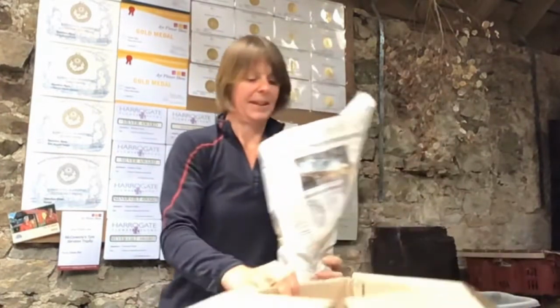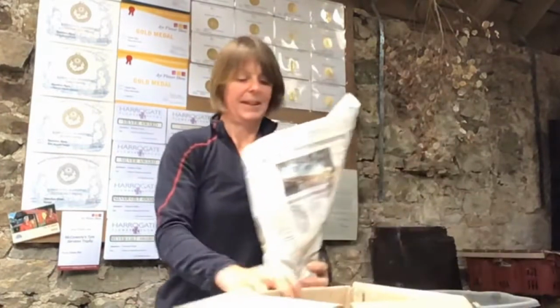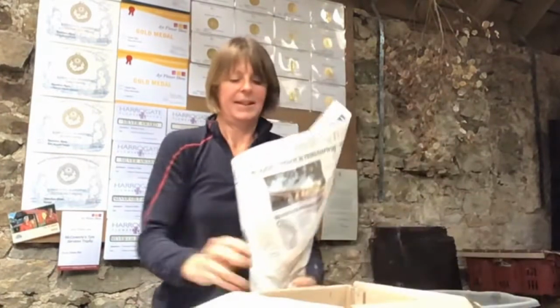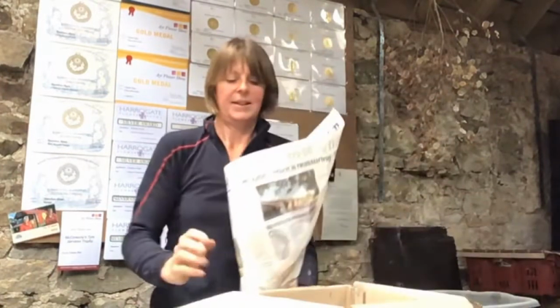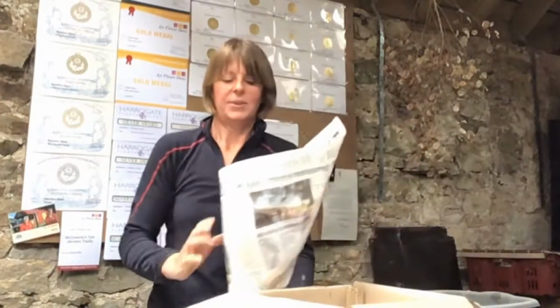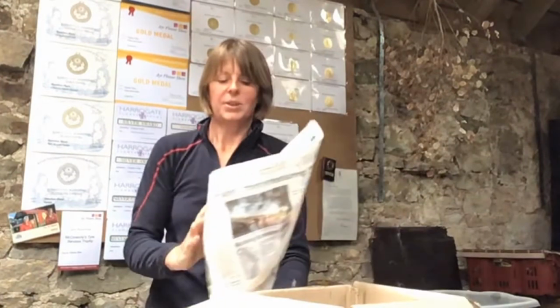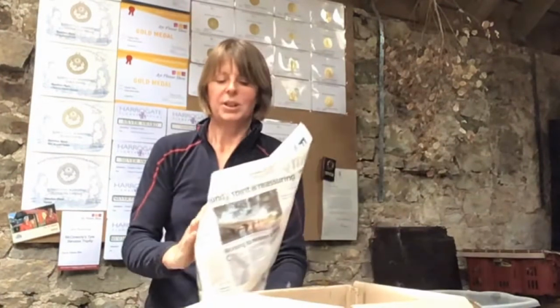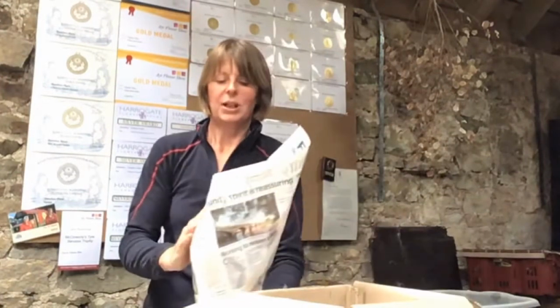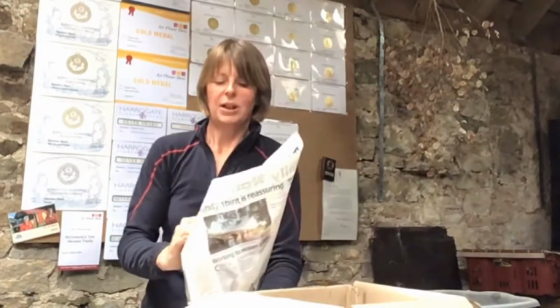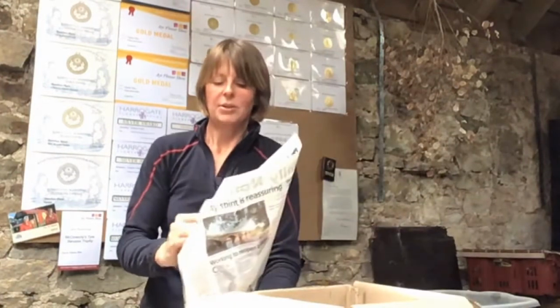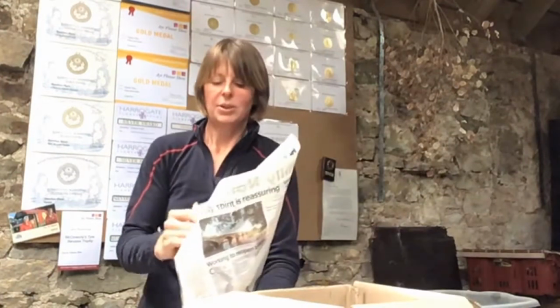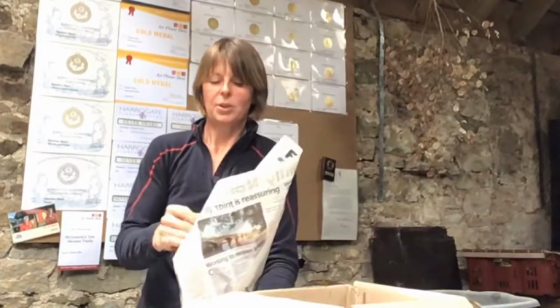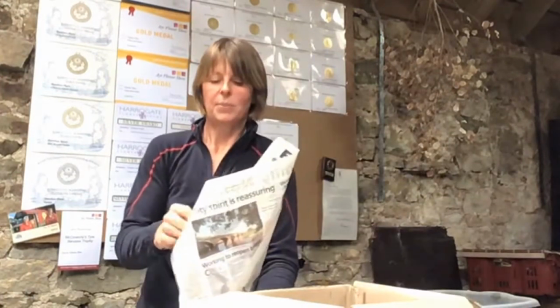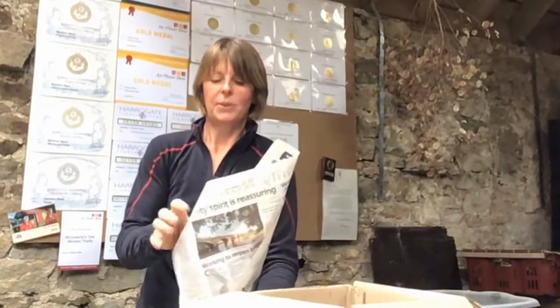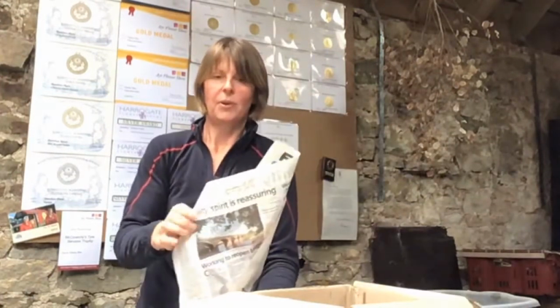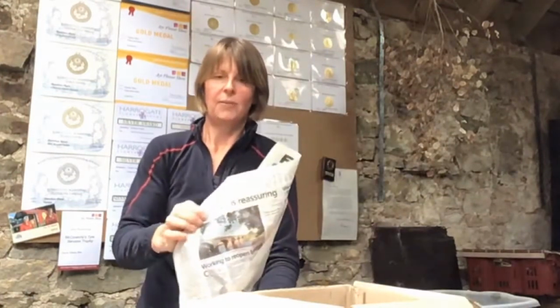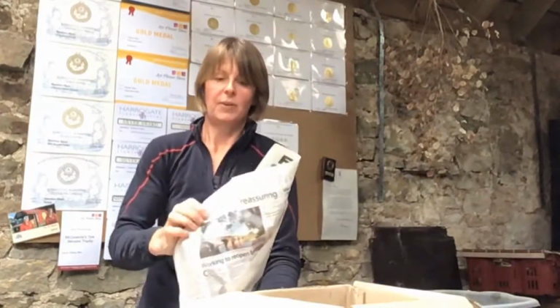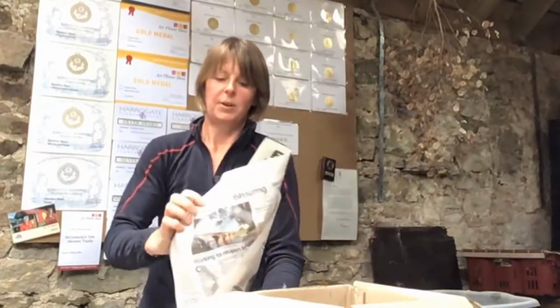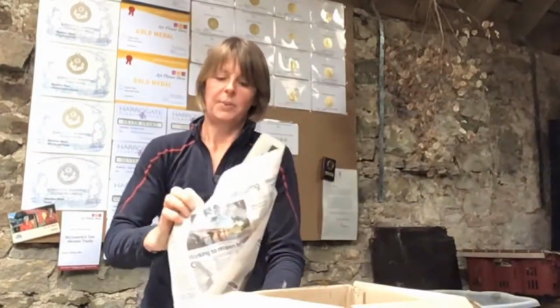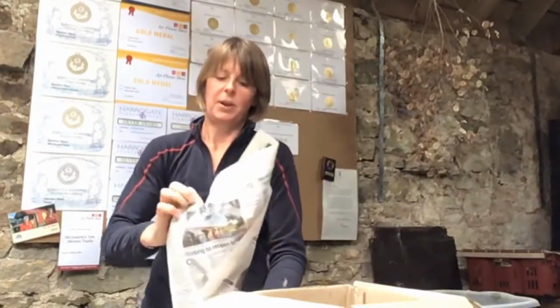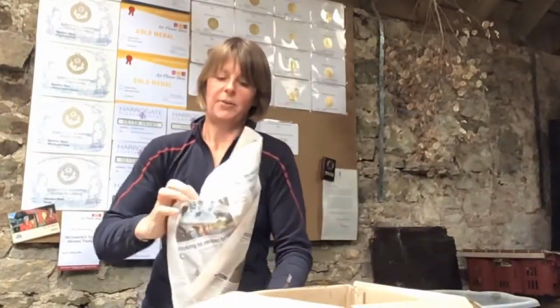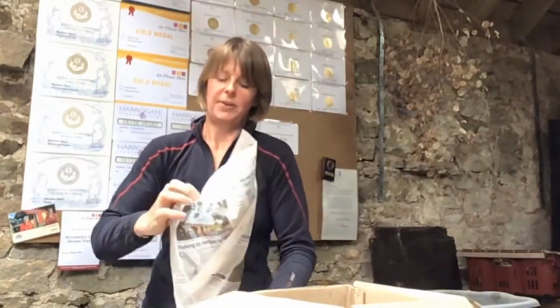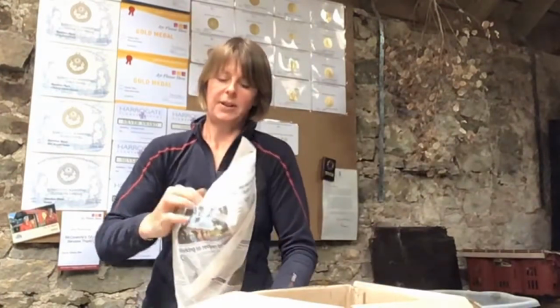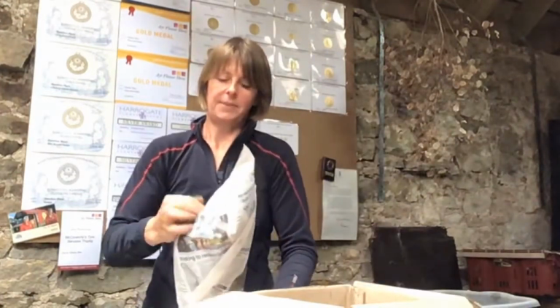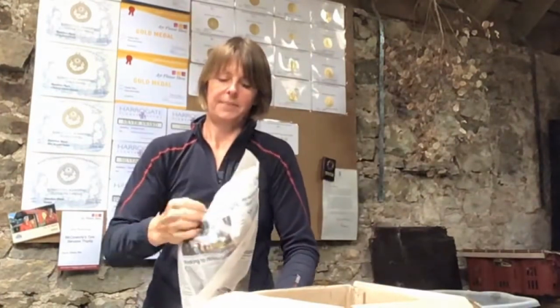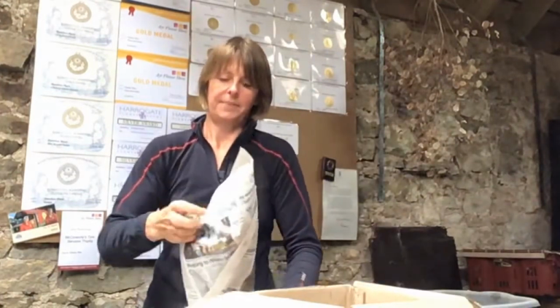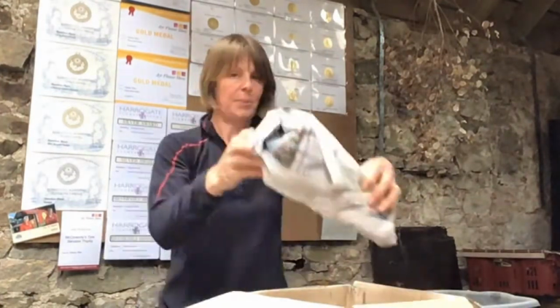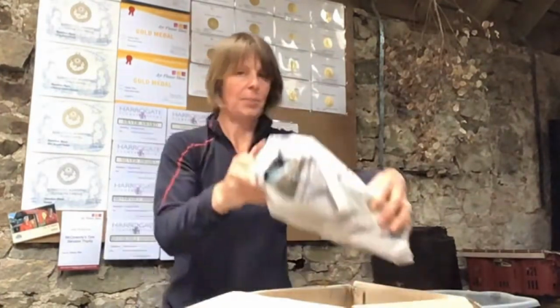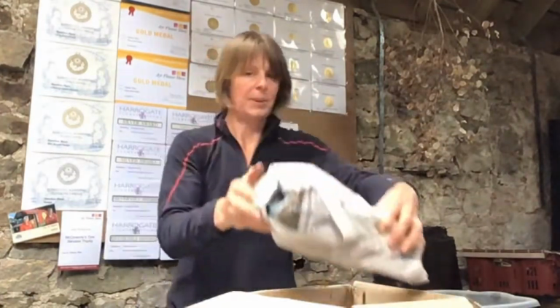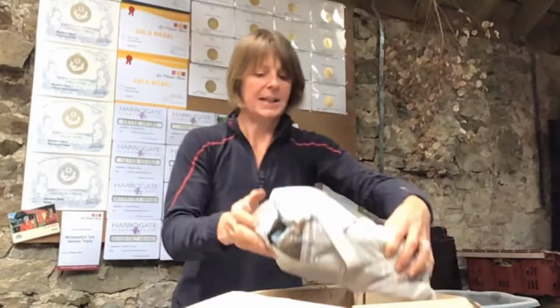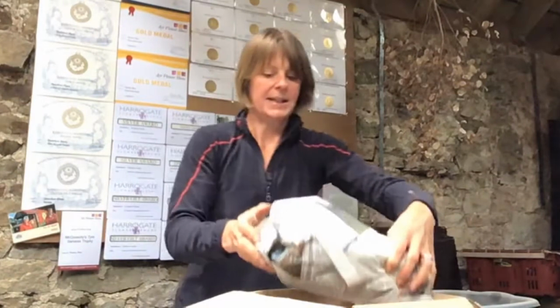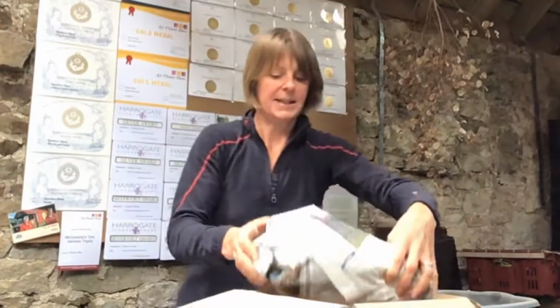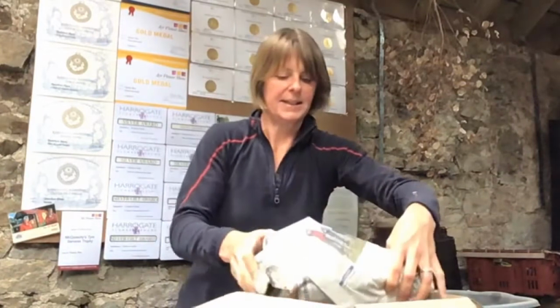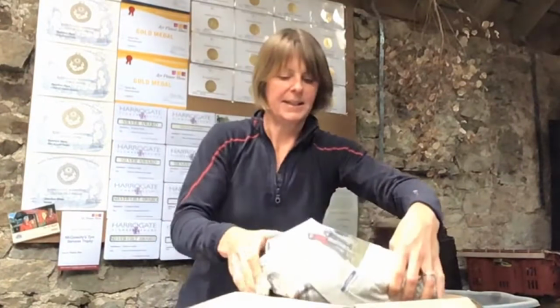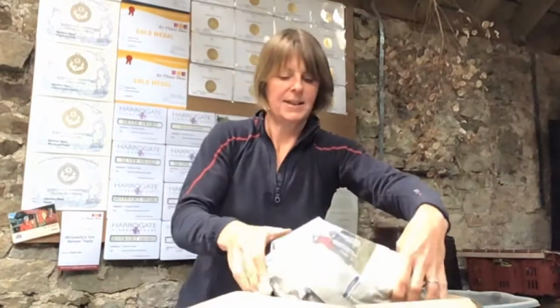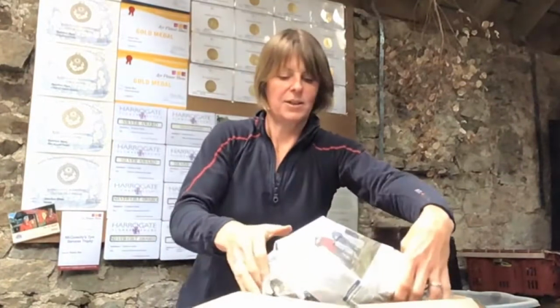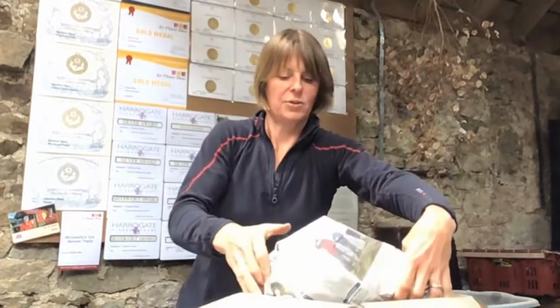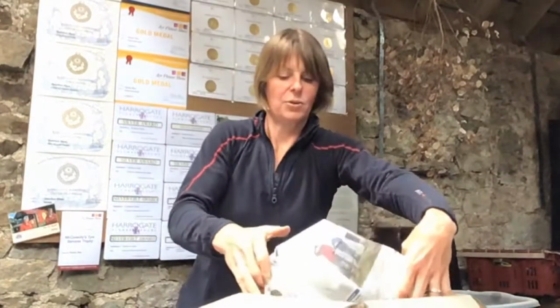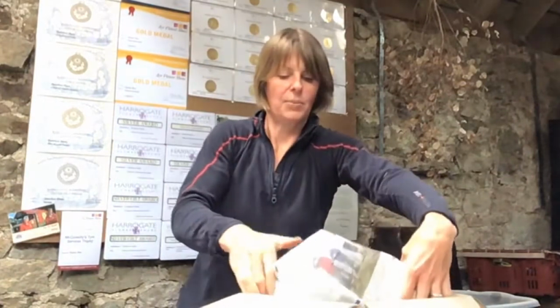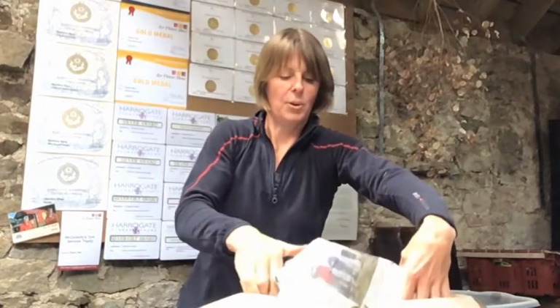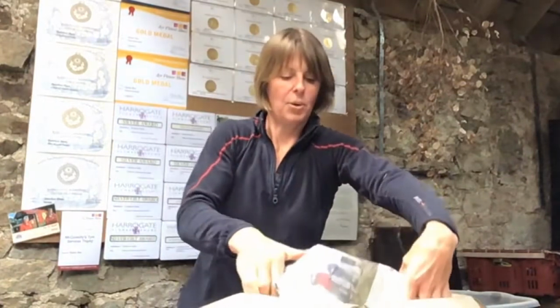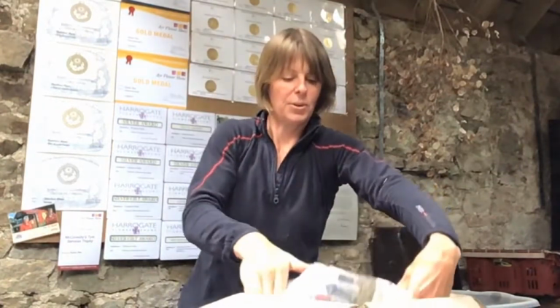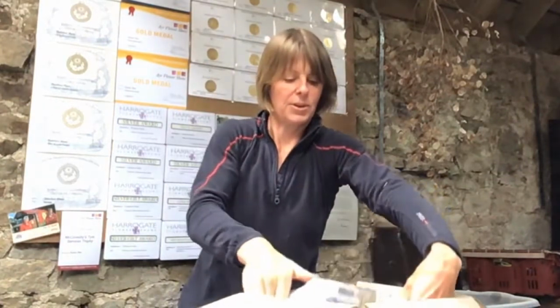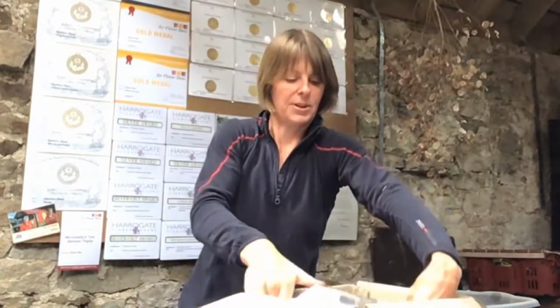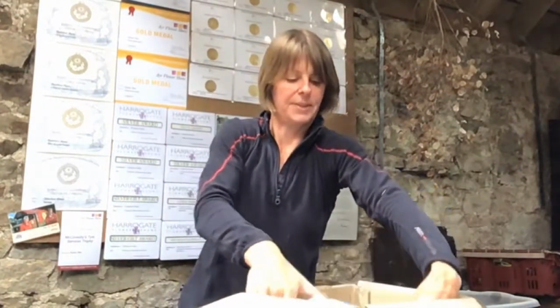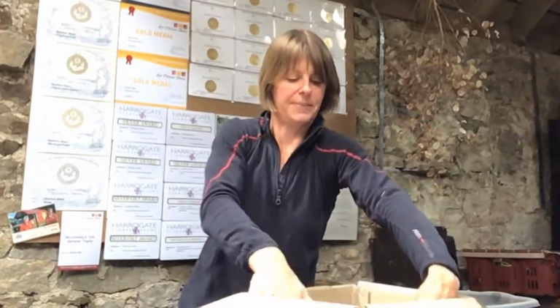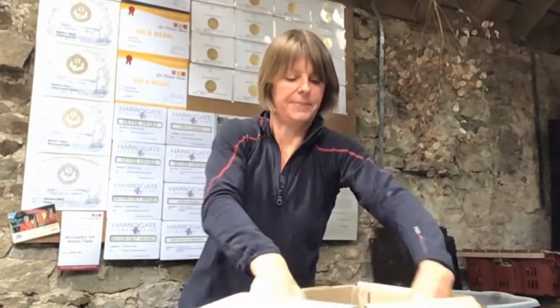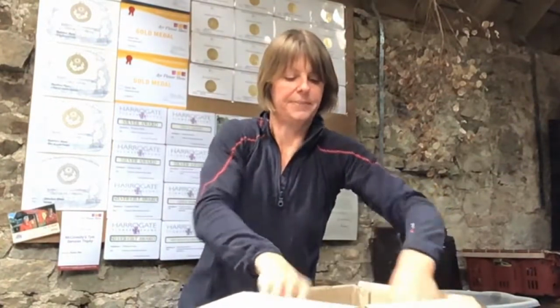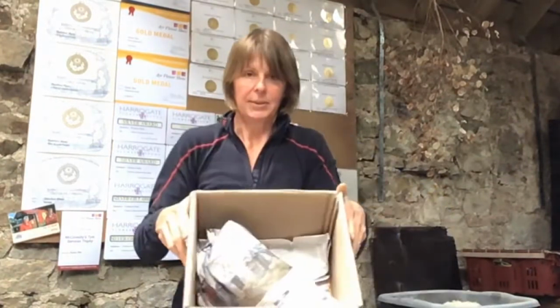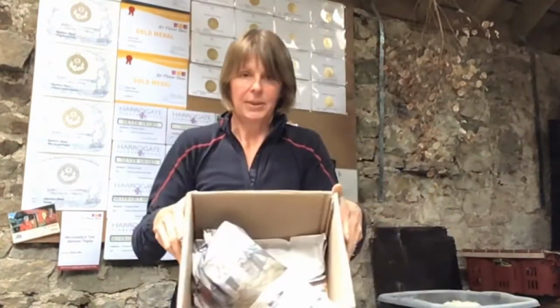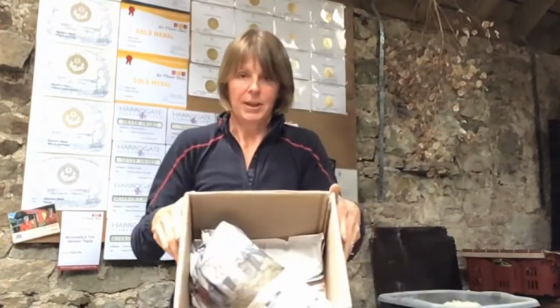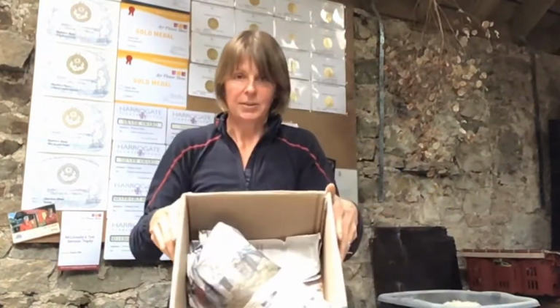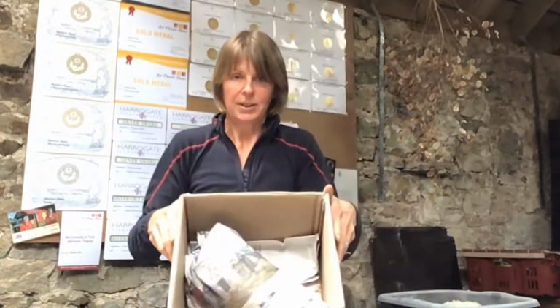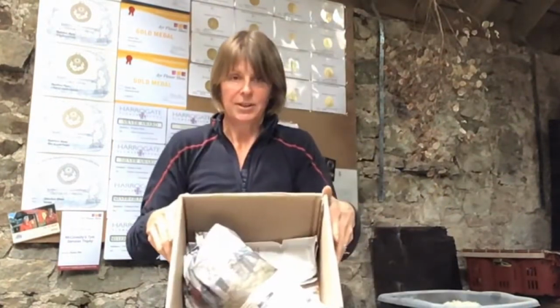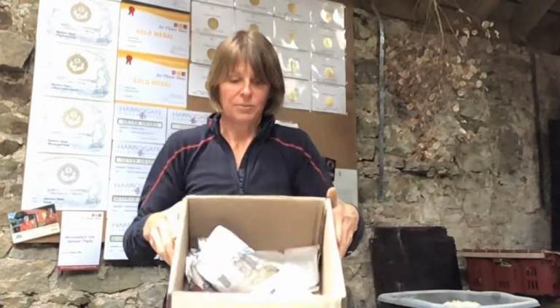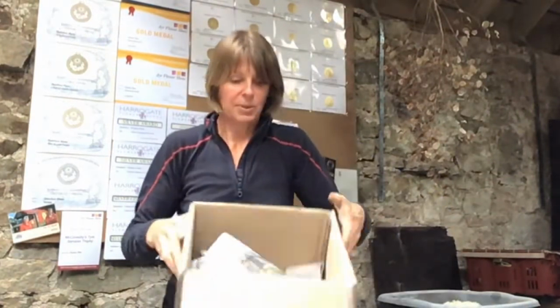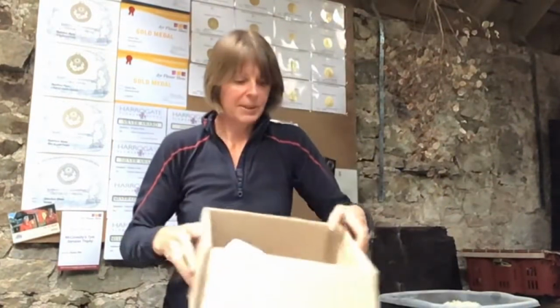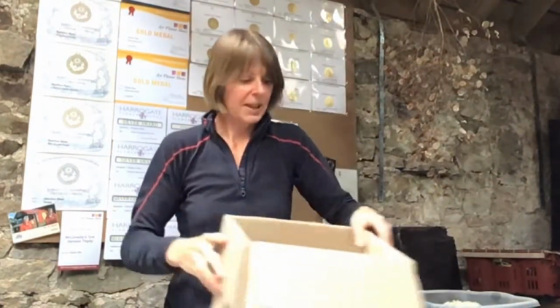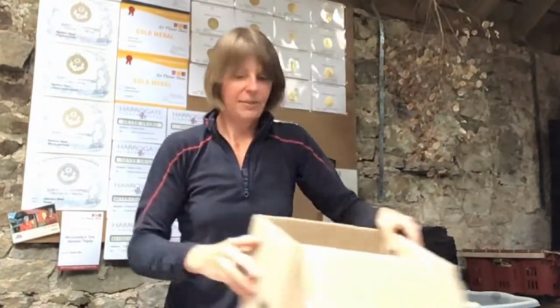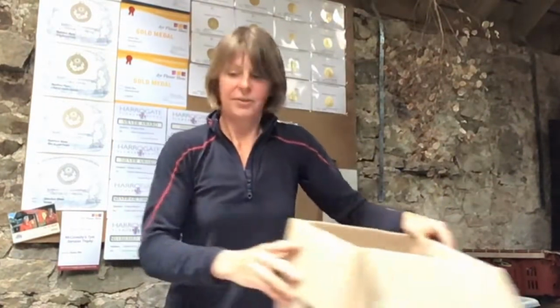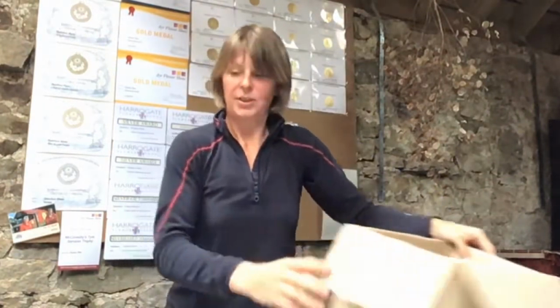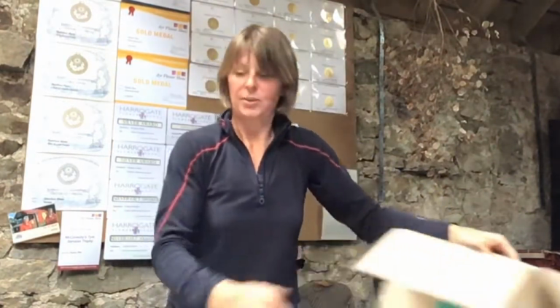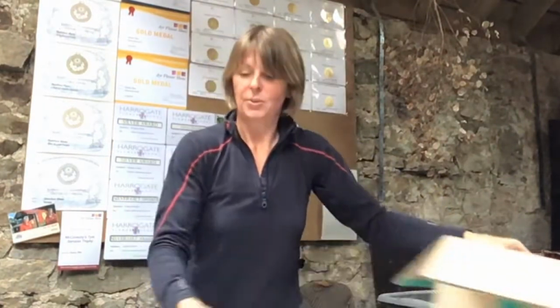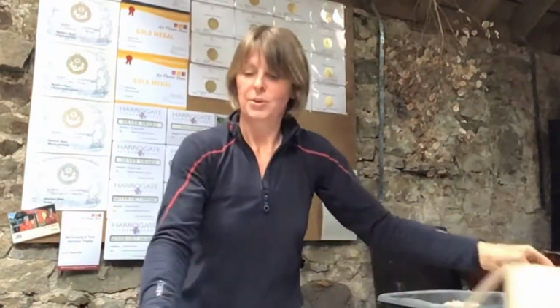I'm just going to close the top of the envelope over and pop it into this nice strong box. There we go — now there's room in there for another one.